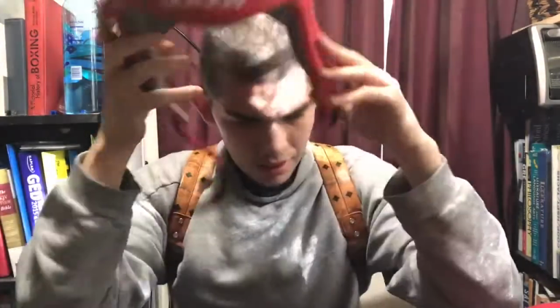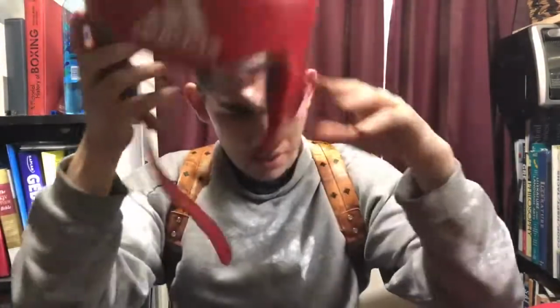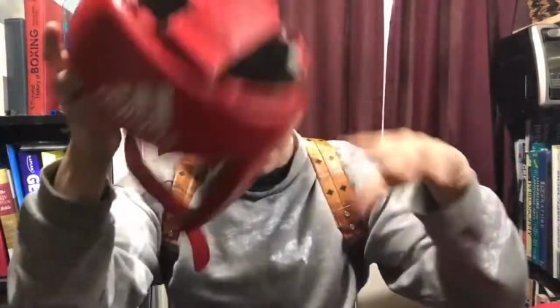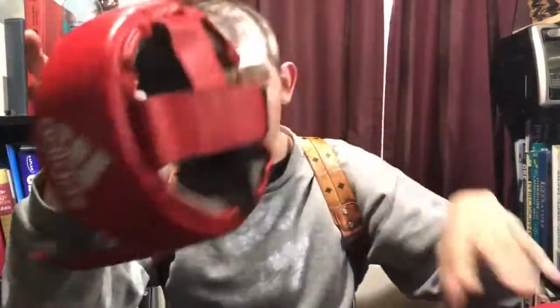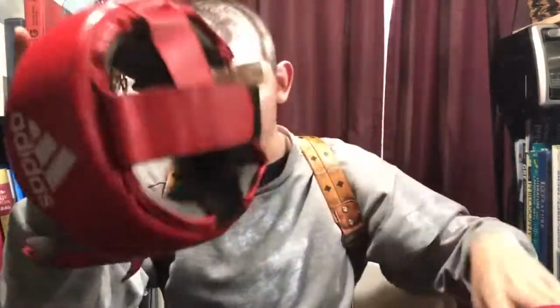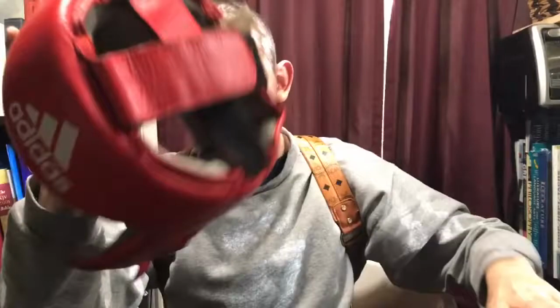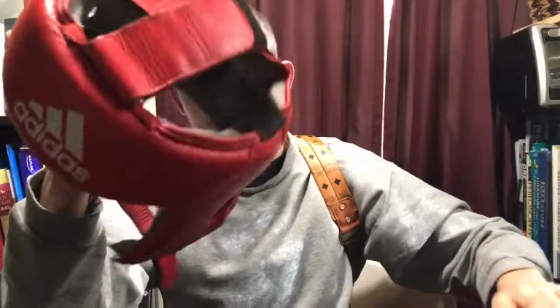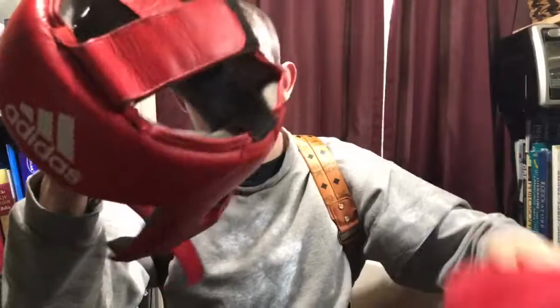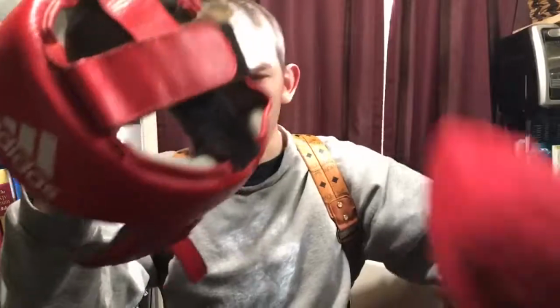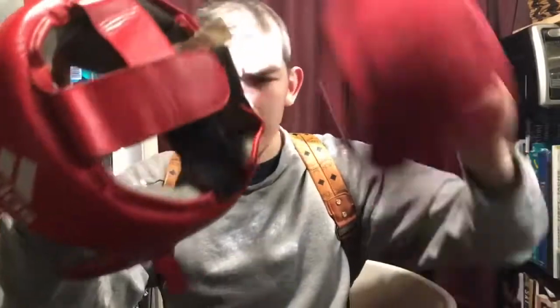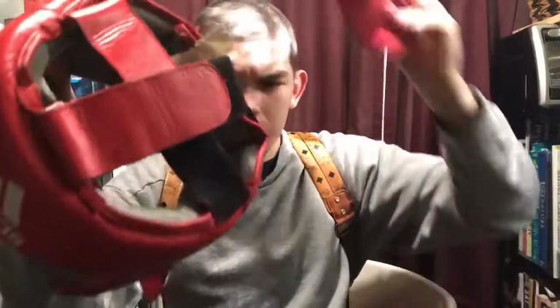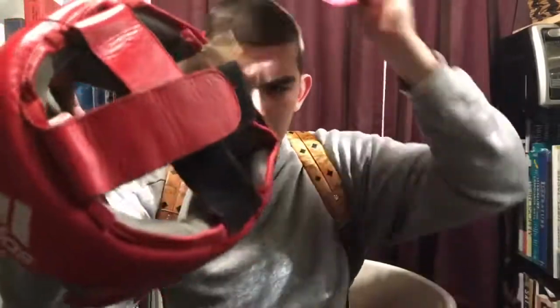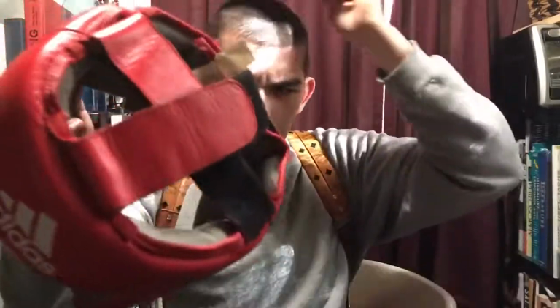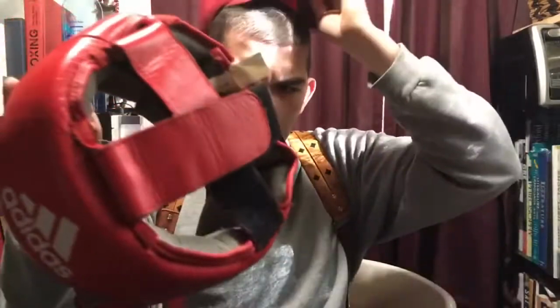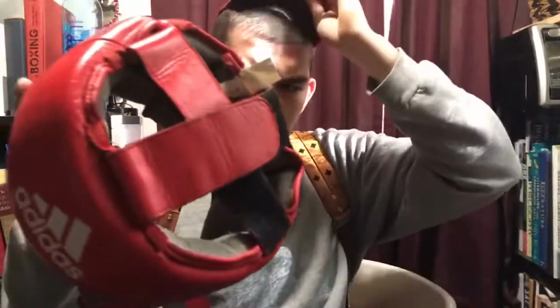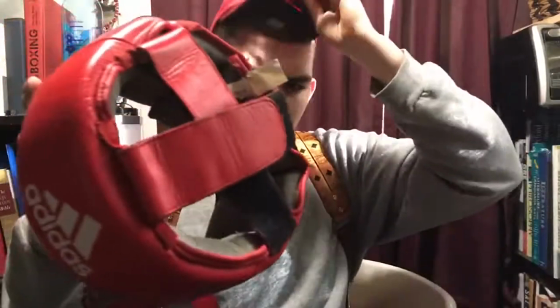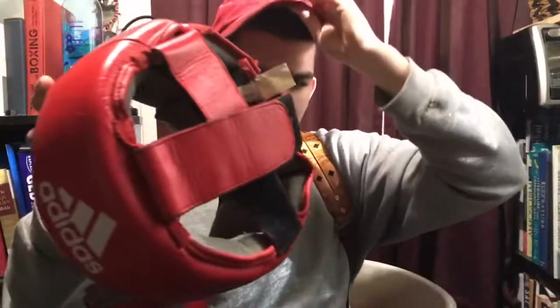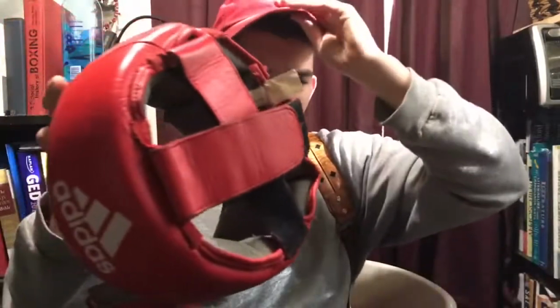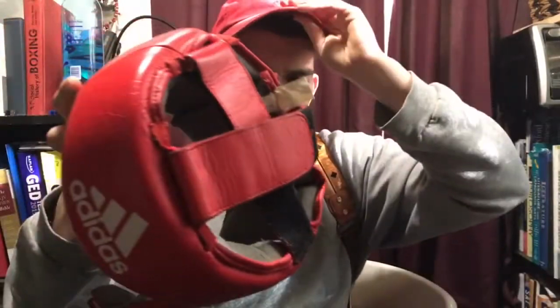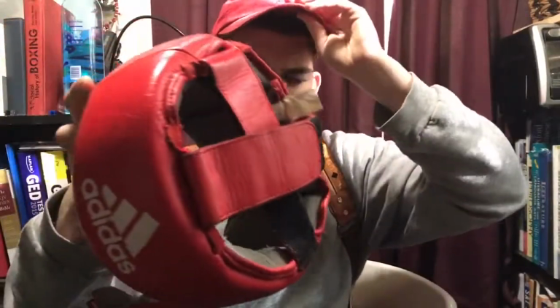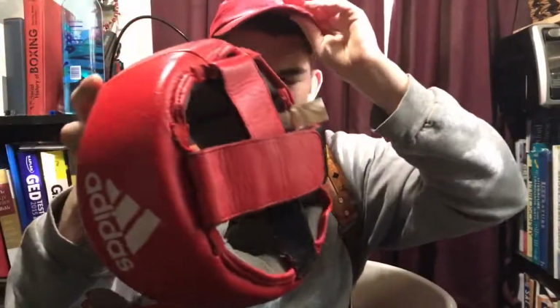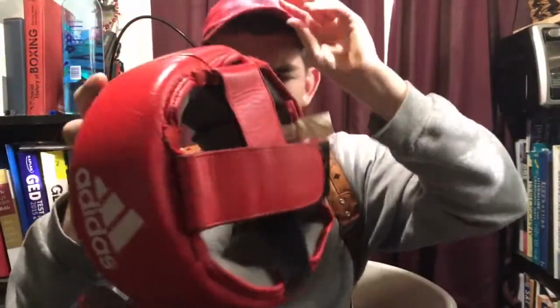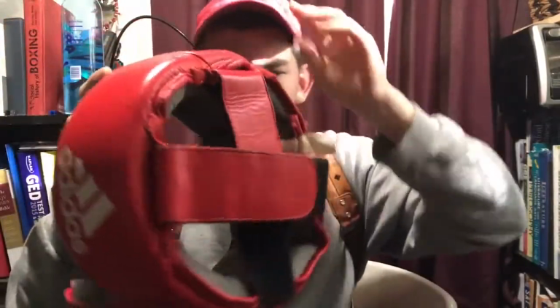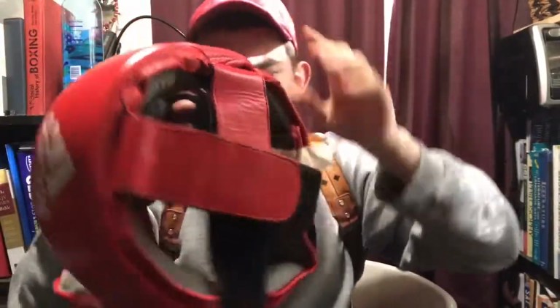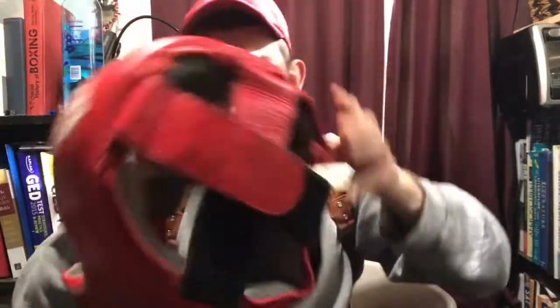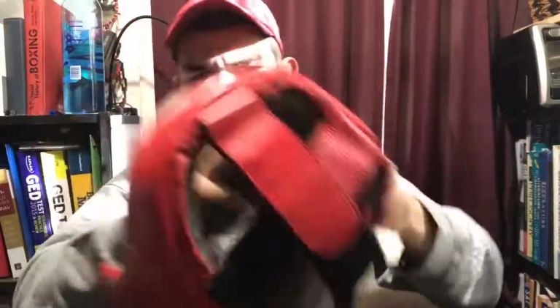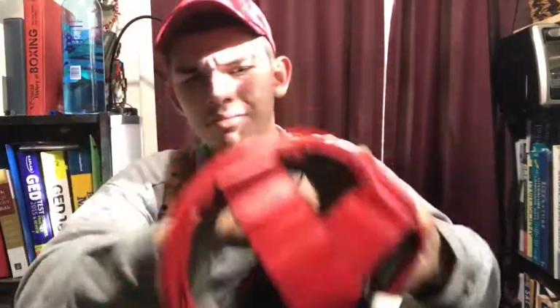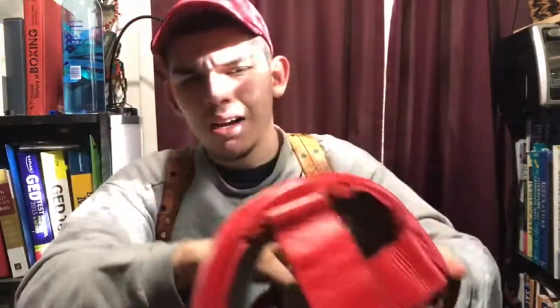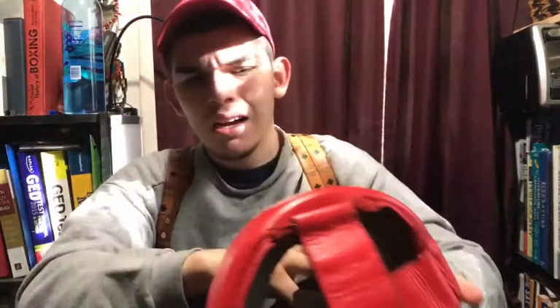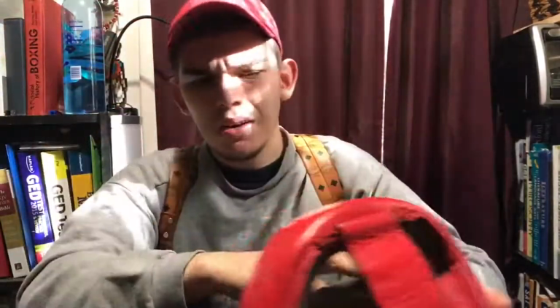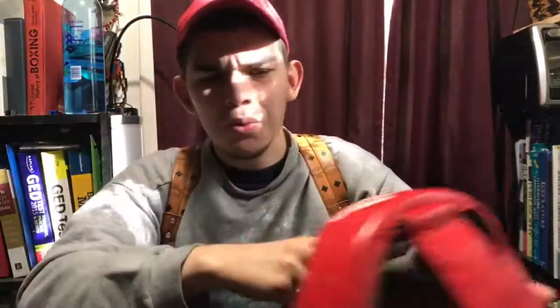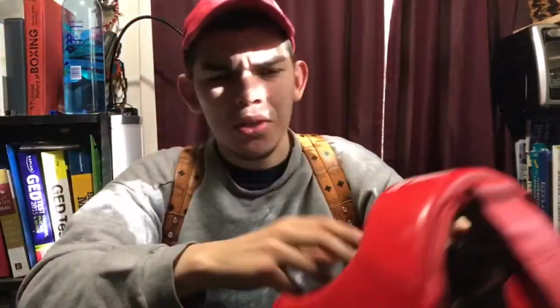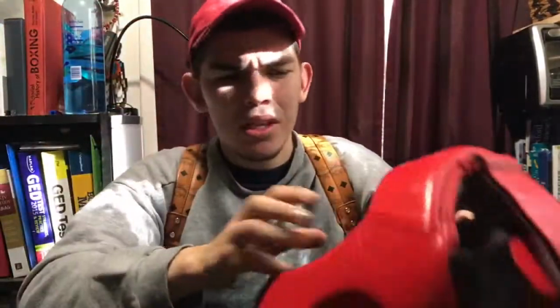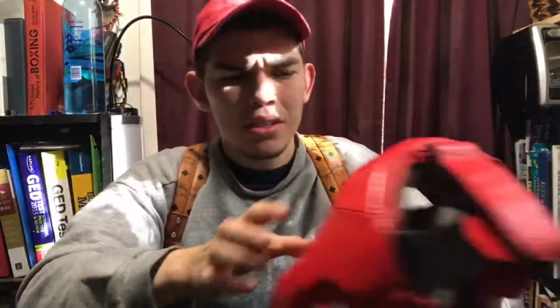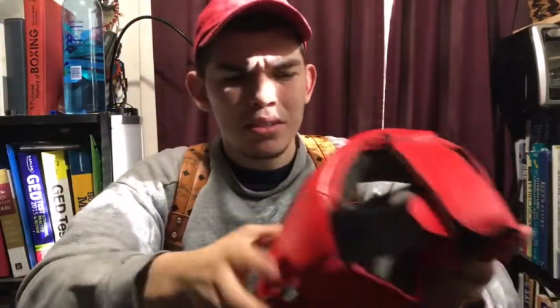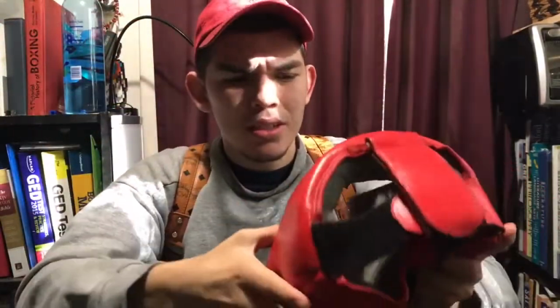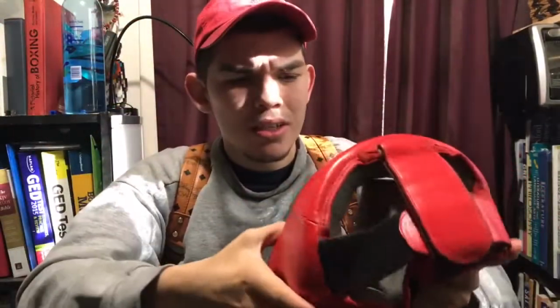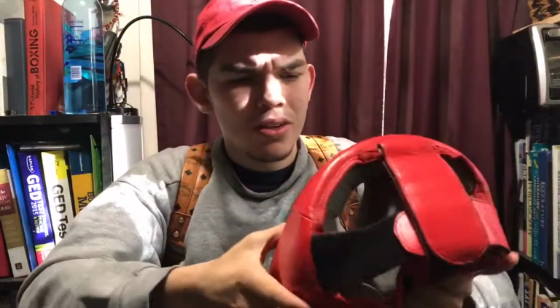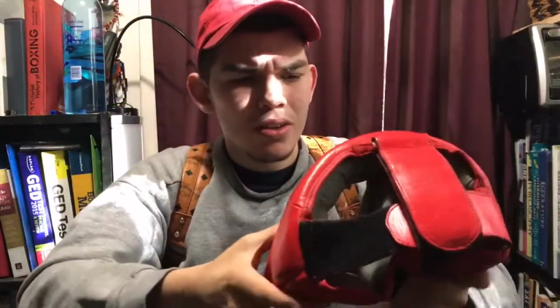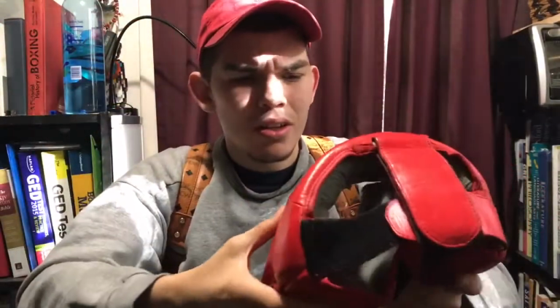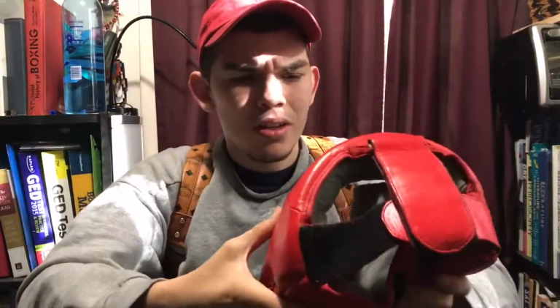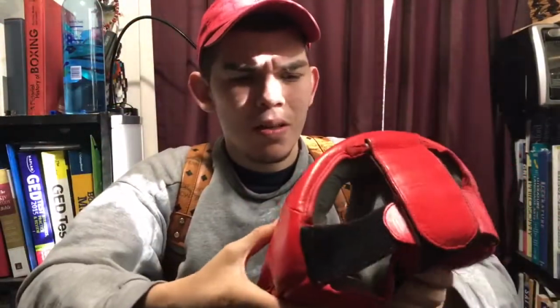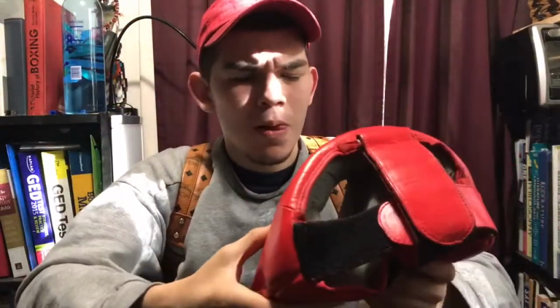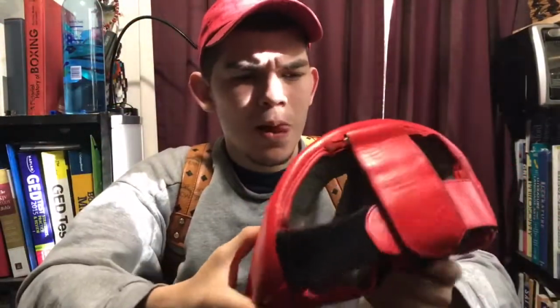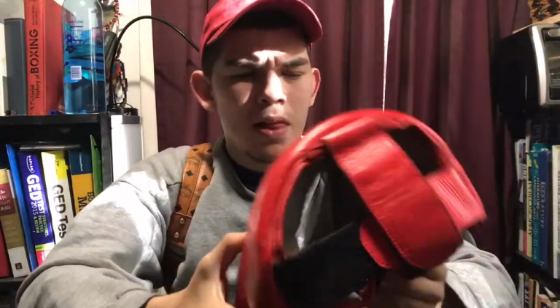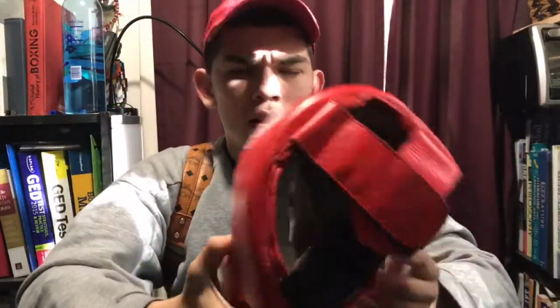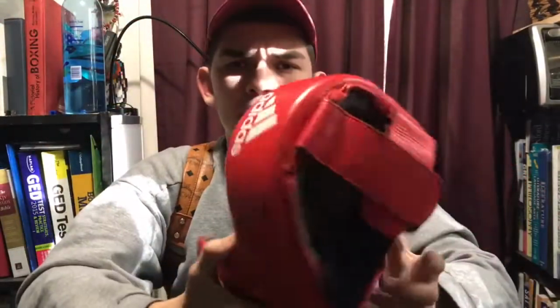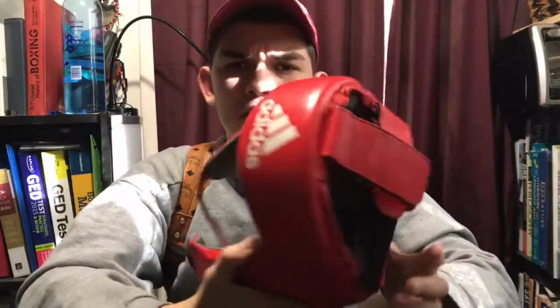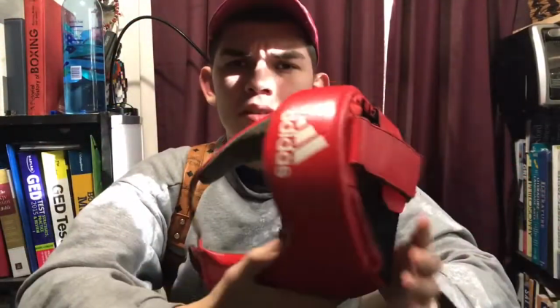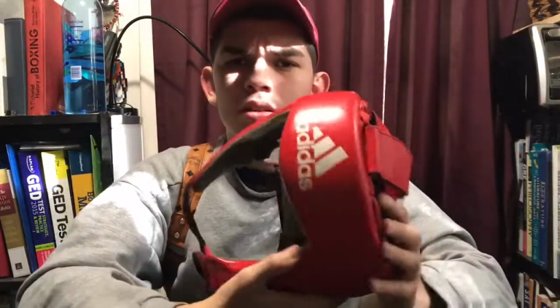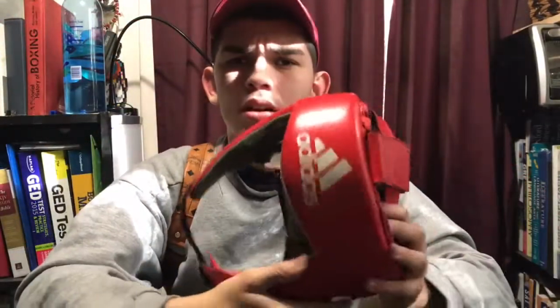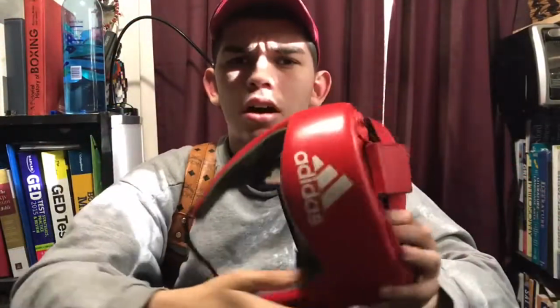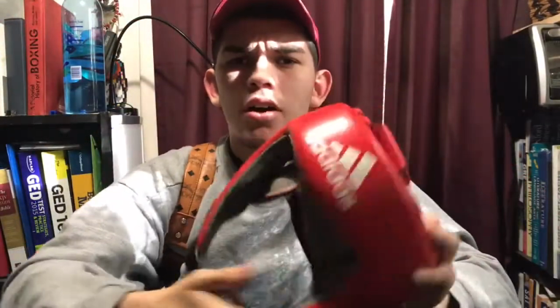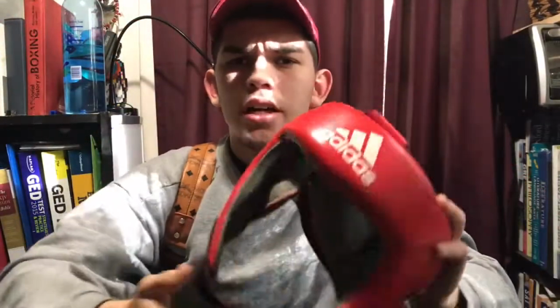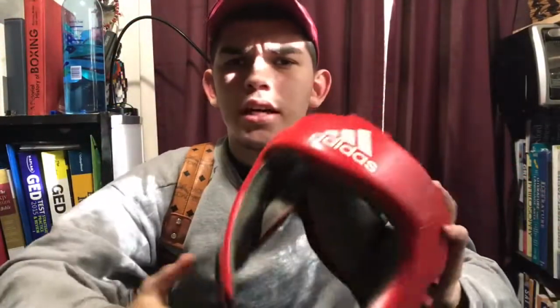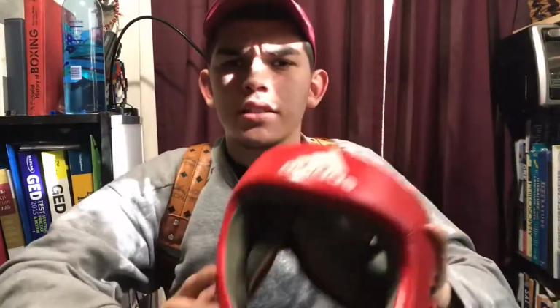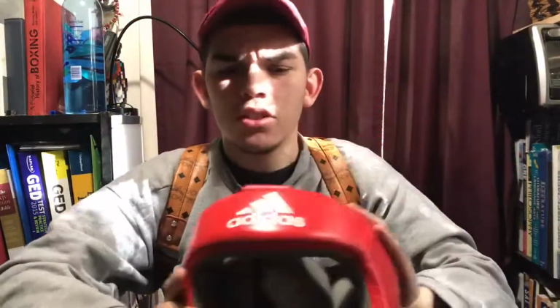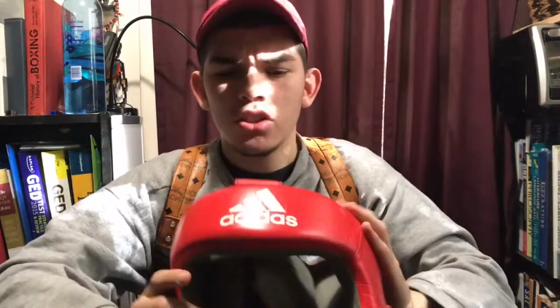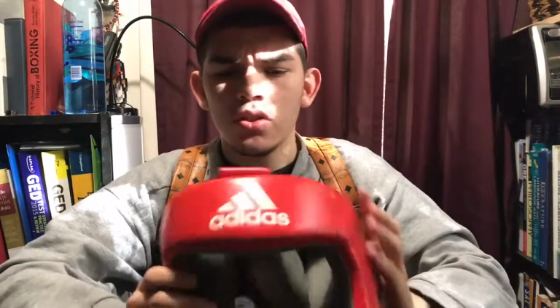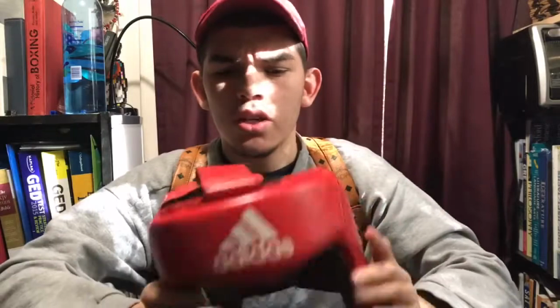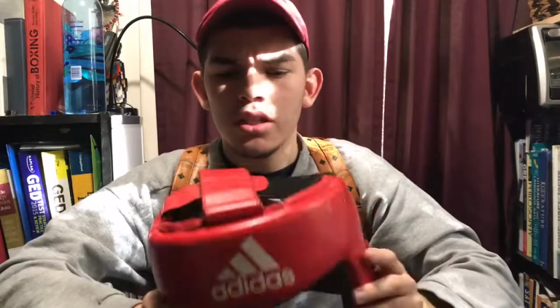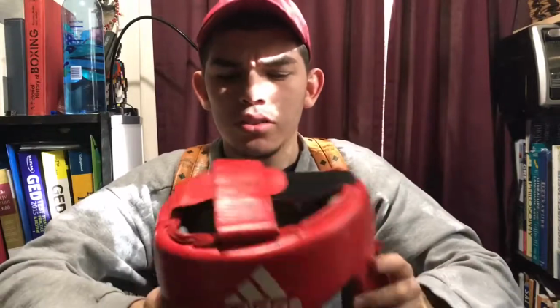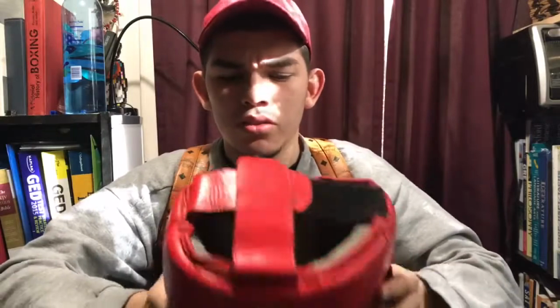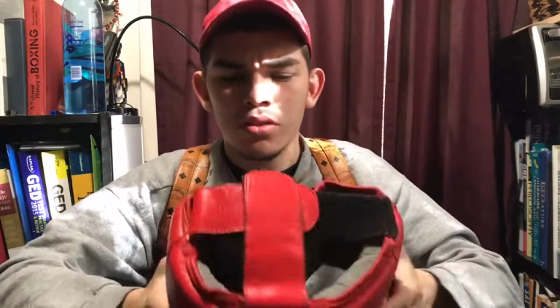Out of 10, I'd give this headgear a 9. I really like this headgear a lot. All right guys, I'll see you soon.